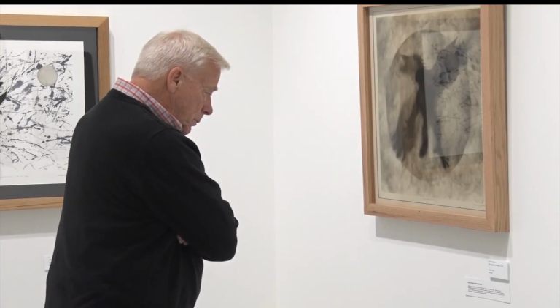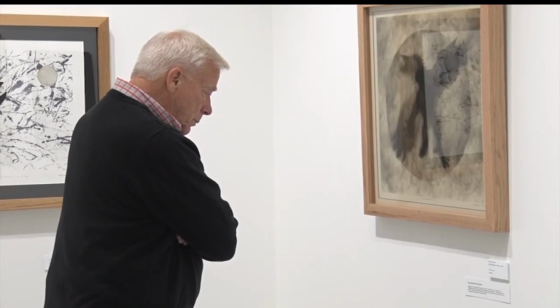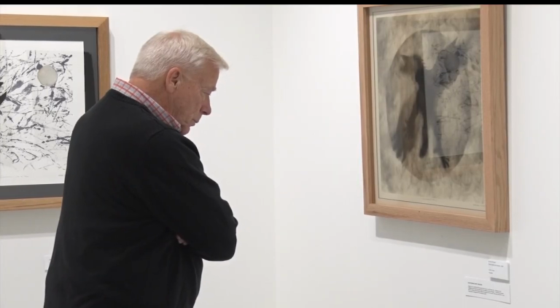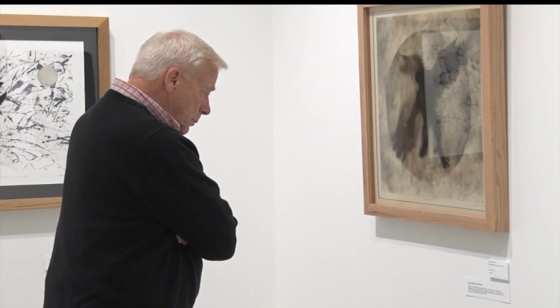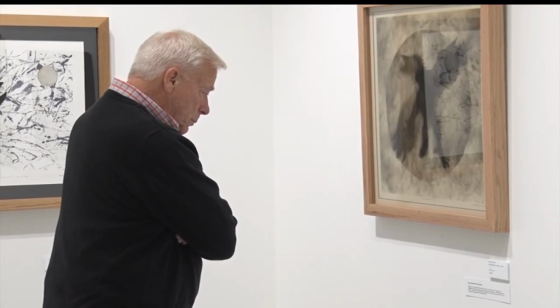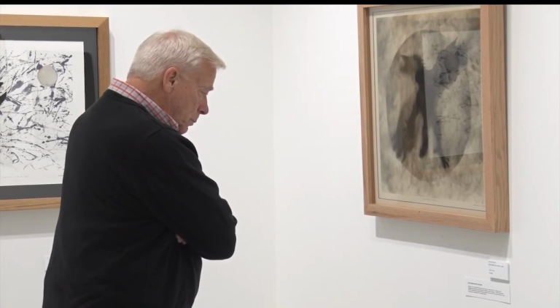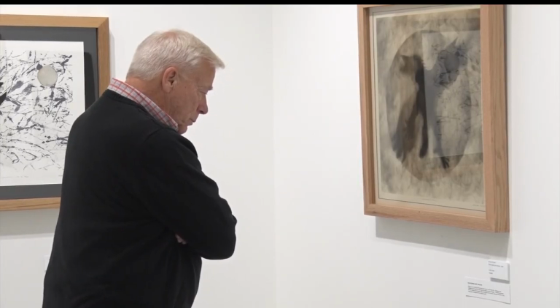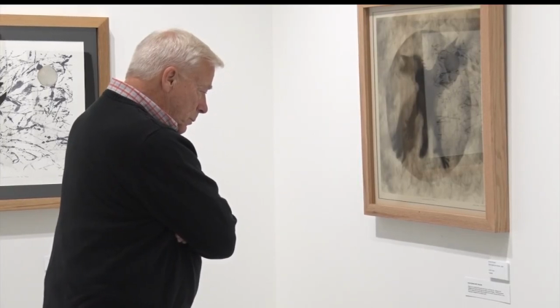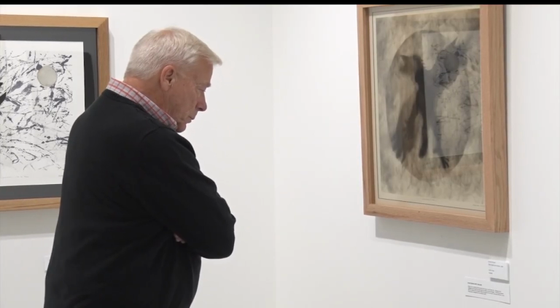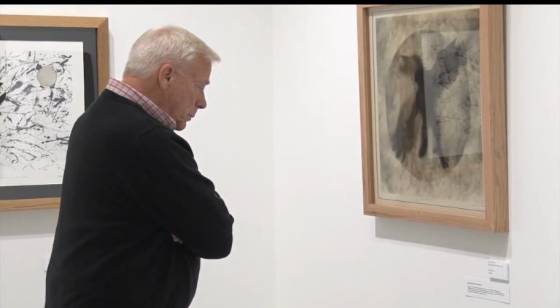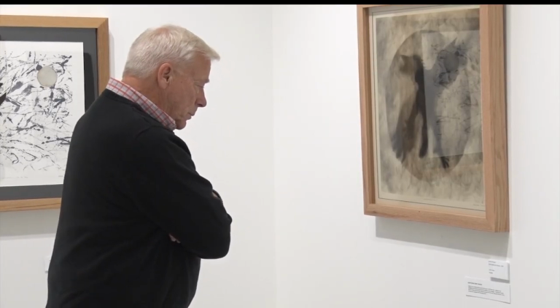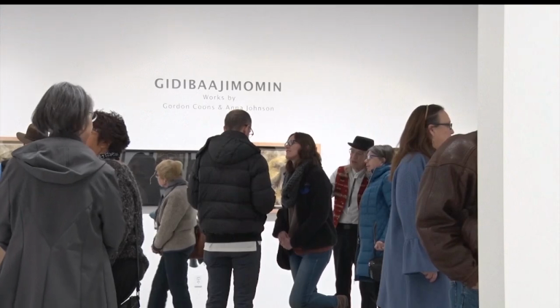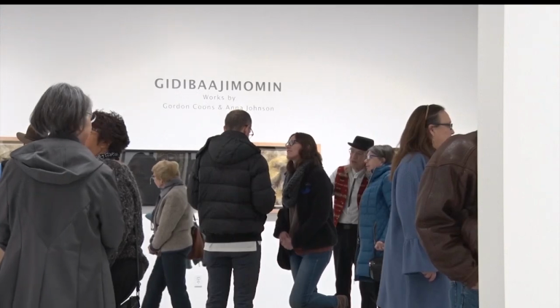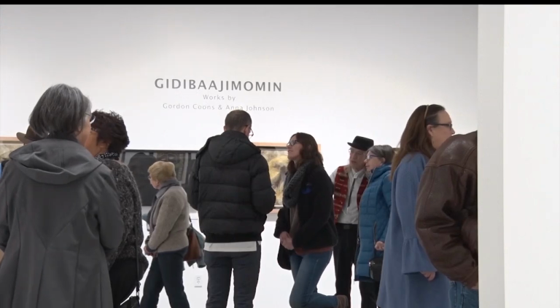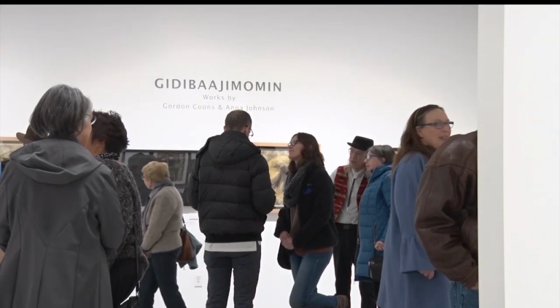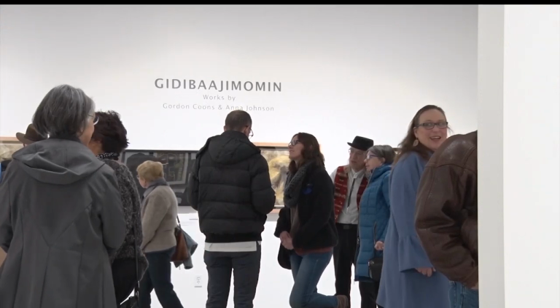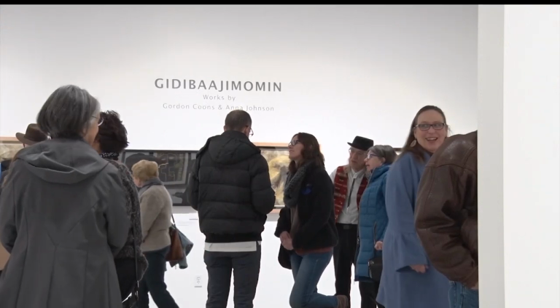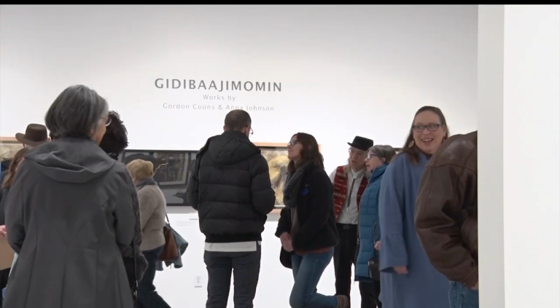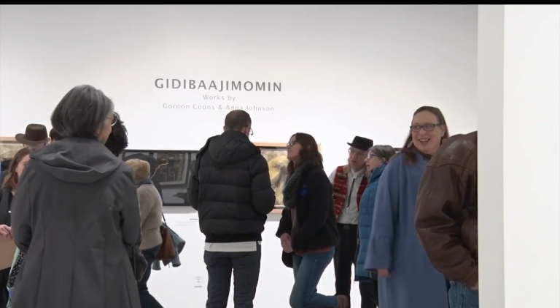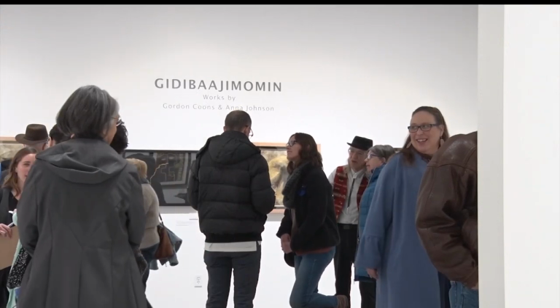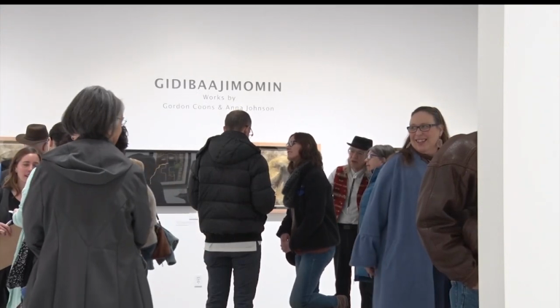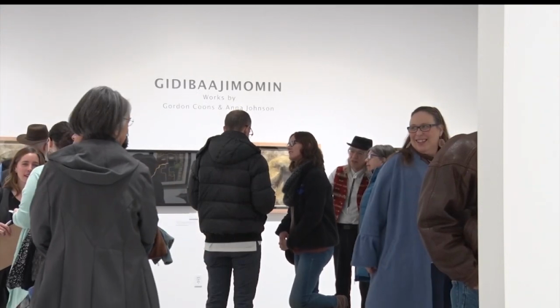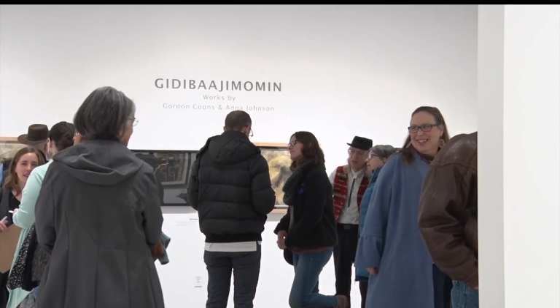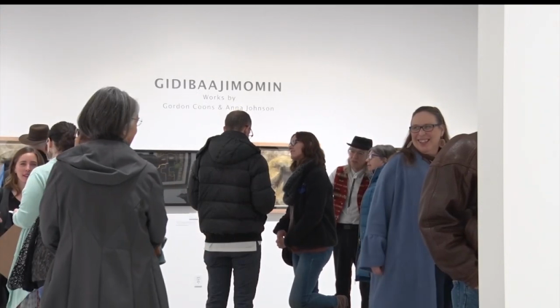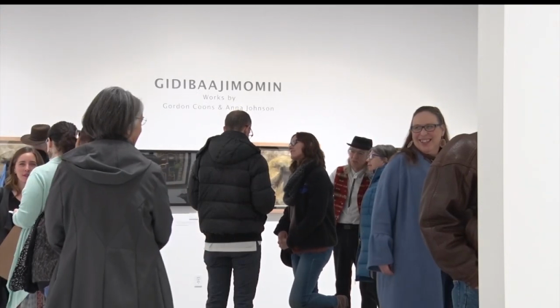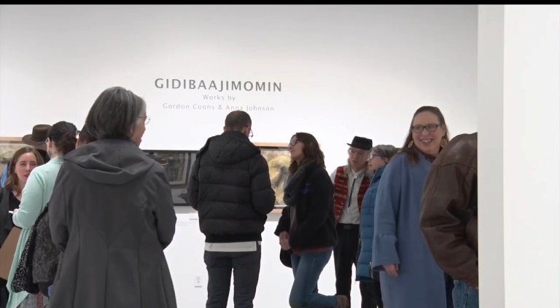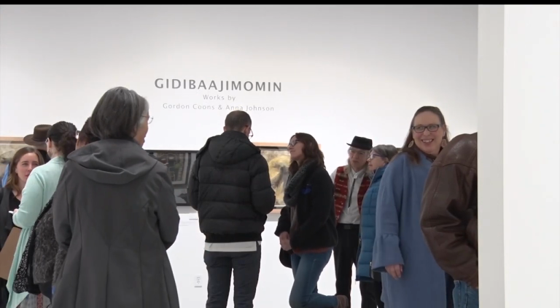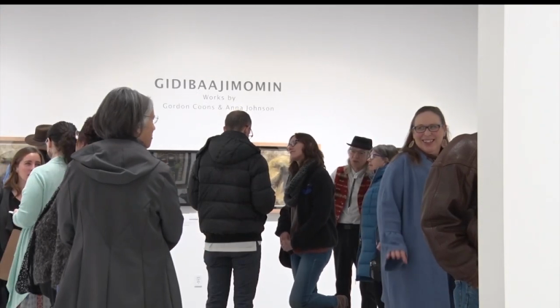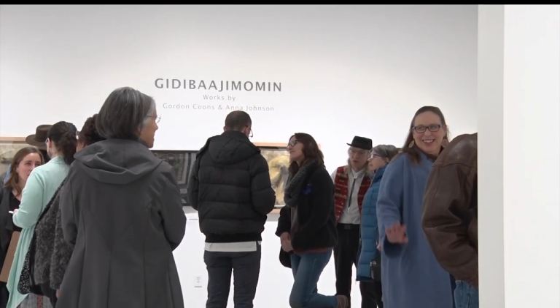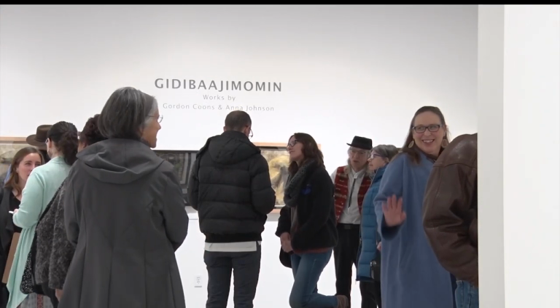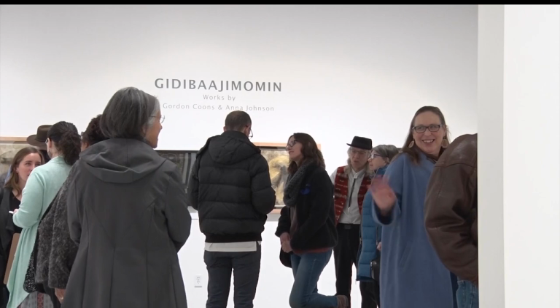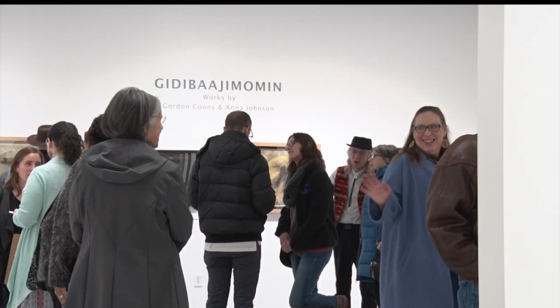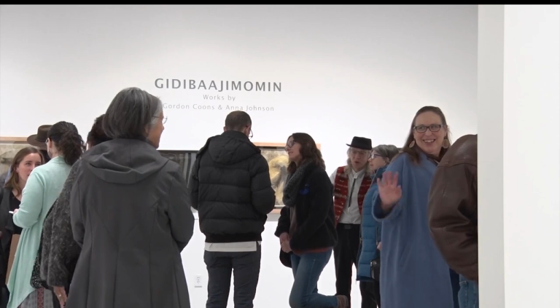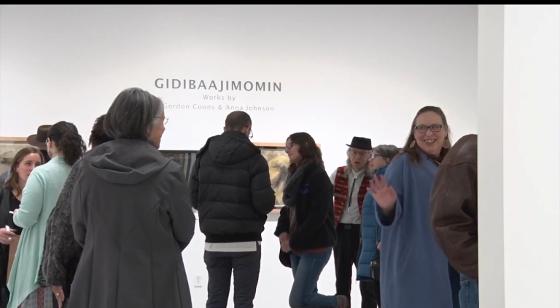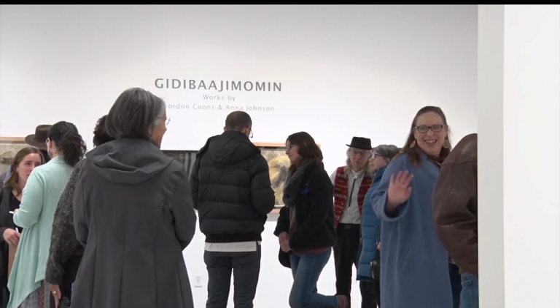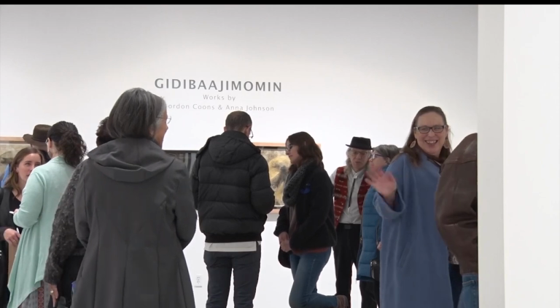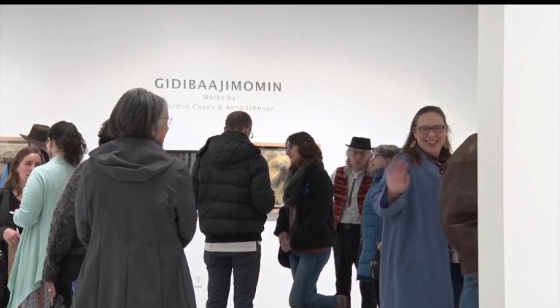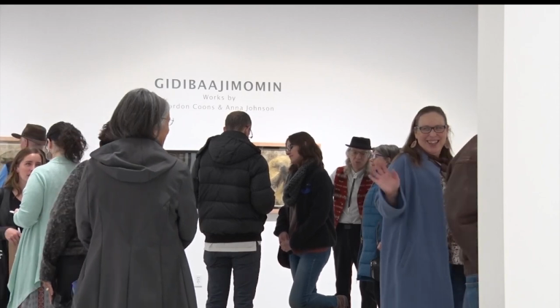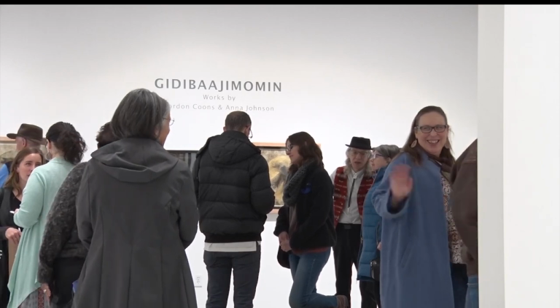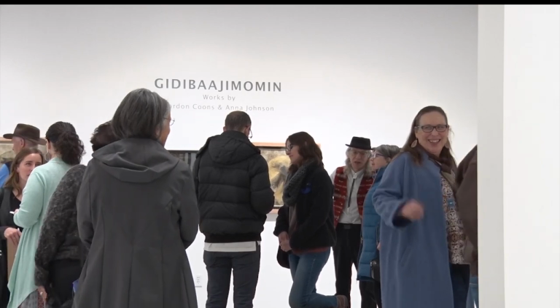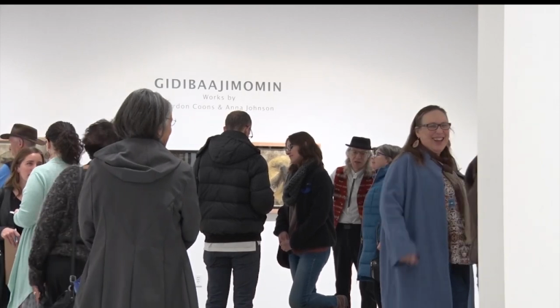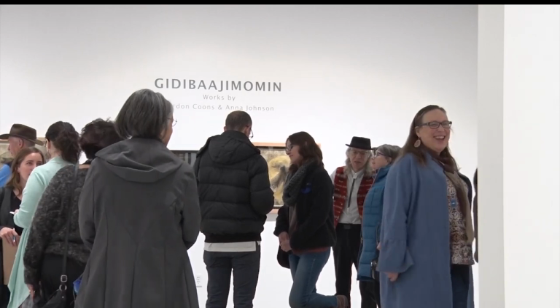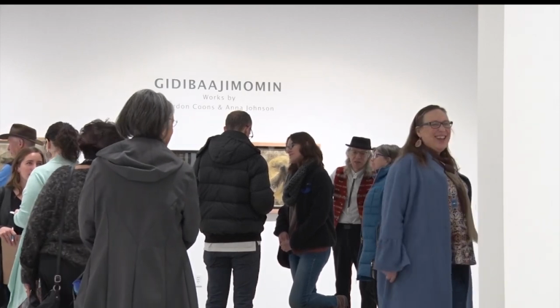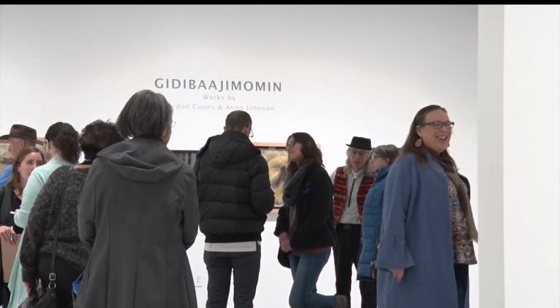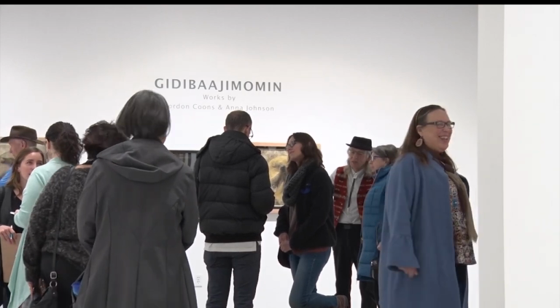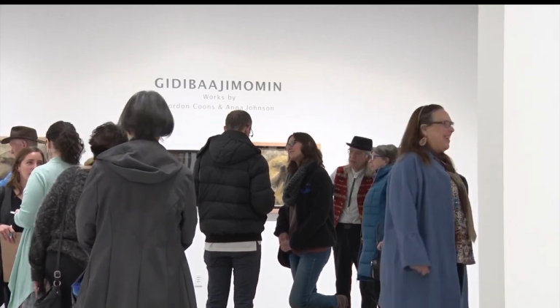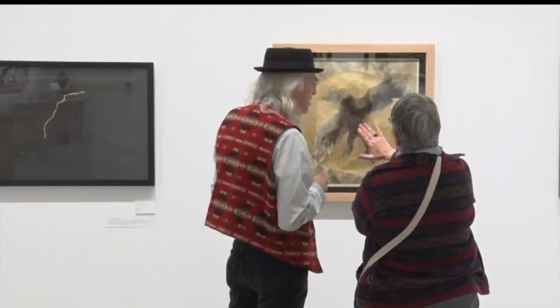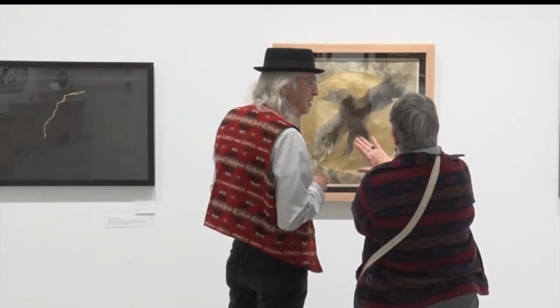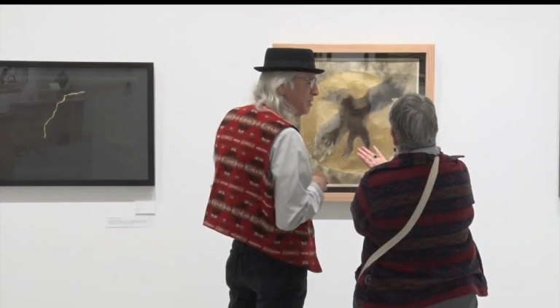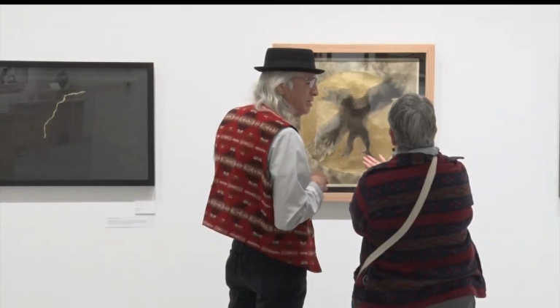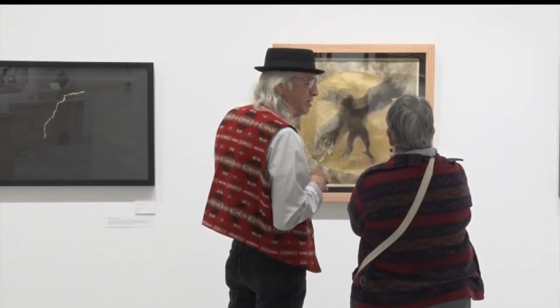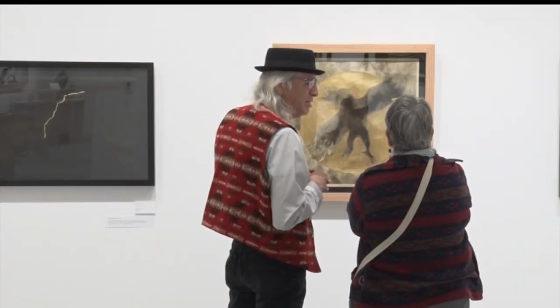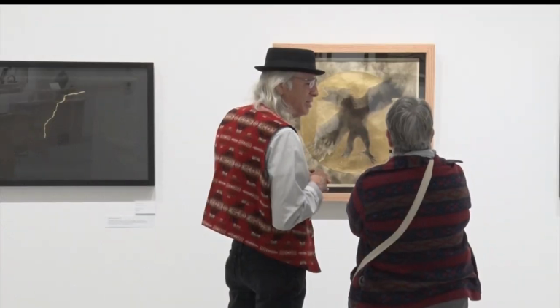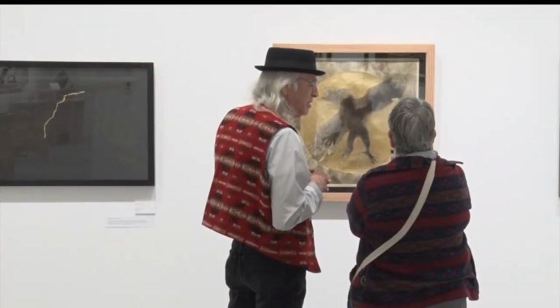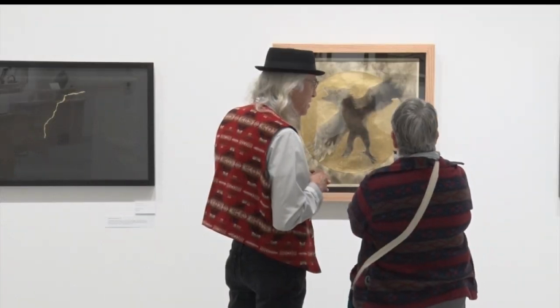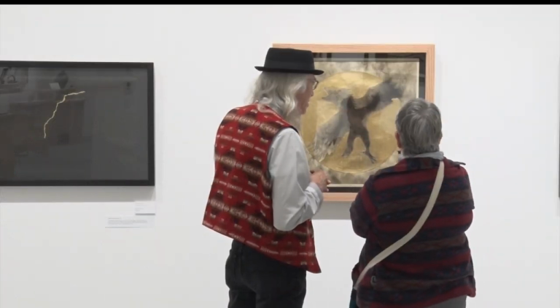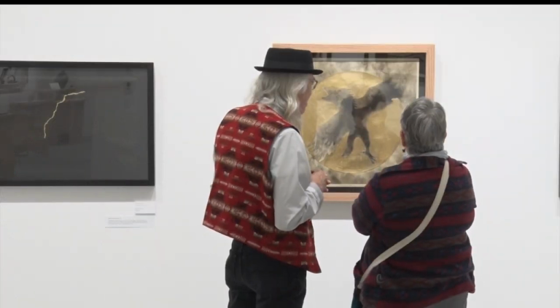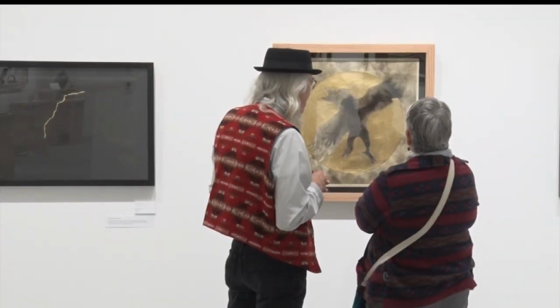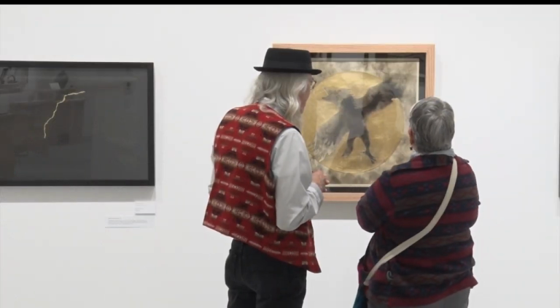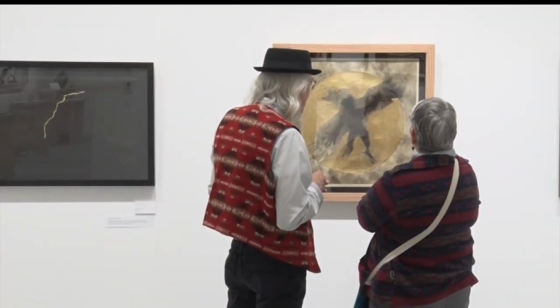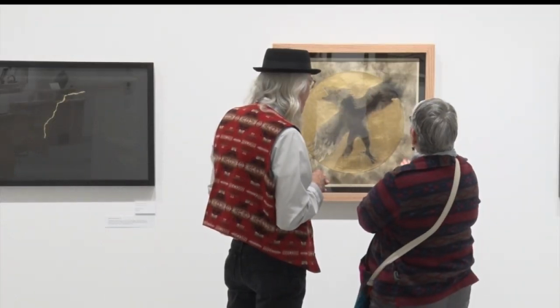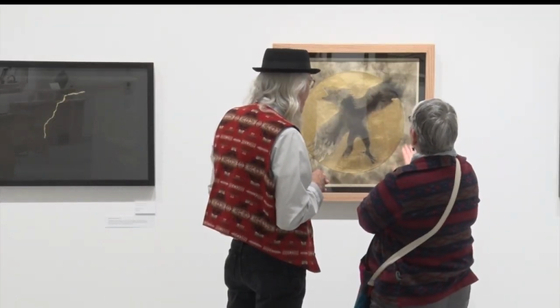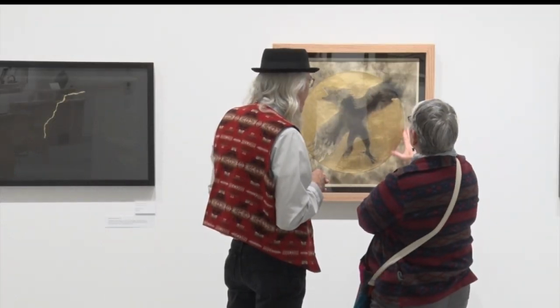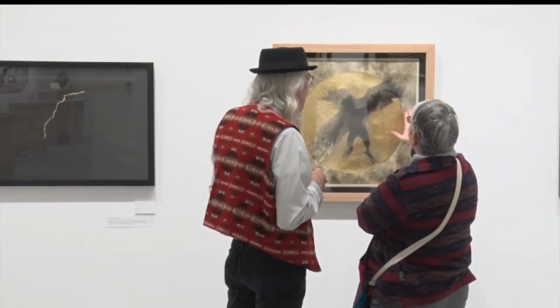You can check out the exhibit at the Watermark until November 3rd. Reporting in Bemidji with this week's InFocus, Shira Moore, Lakeland News.